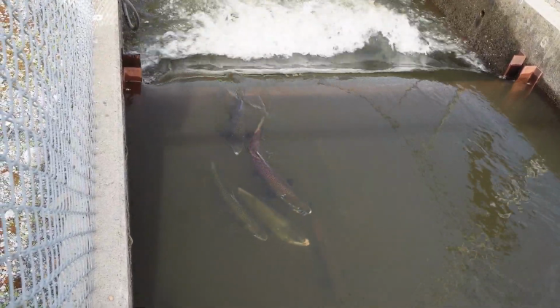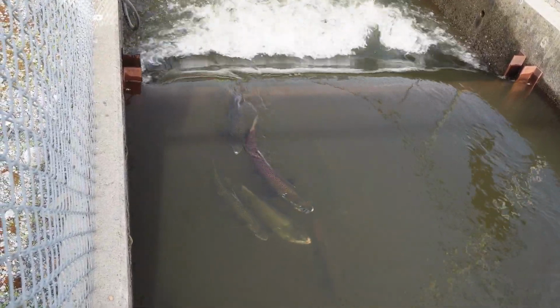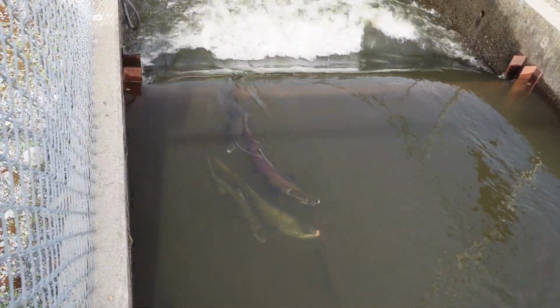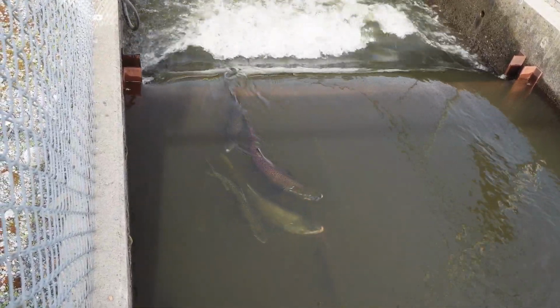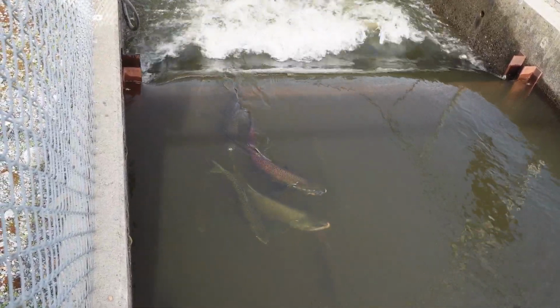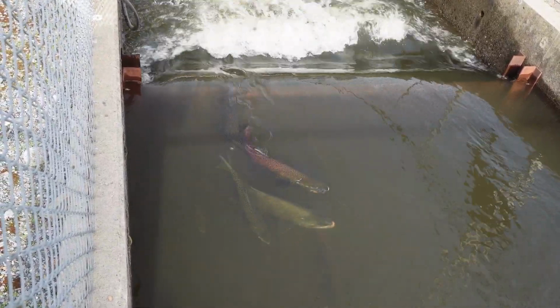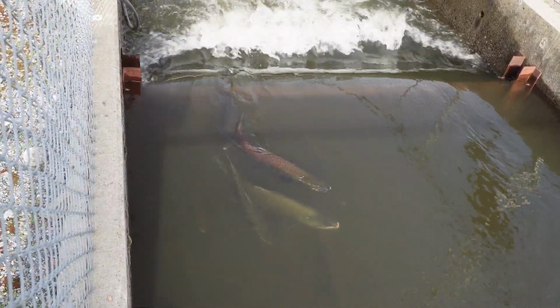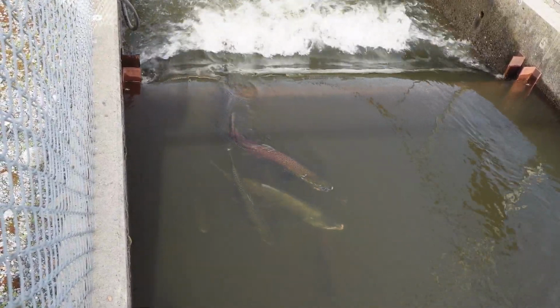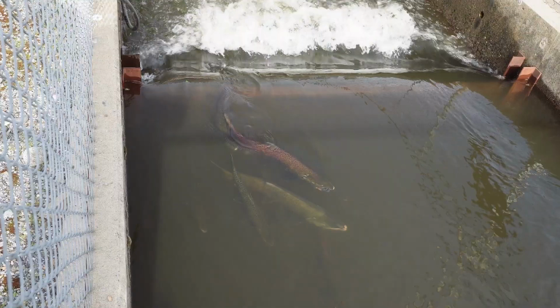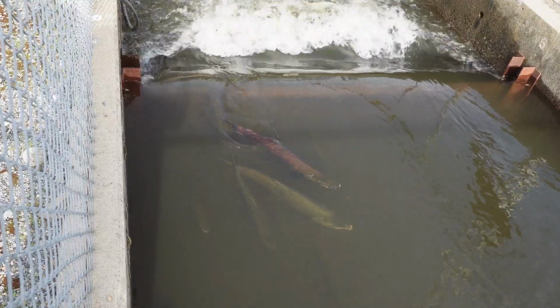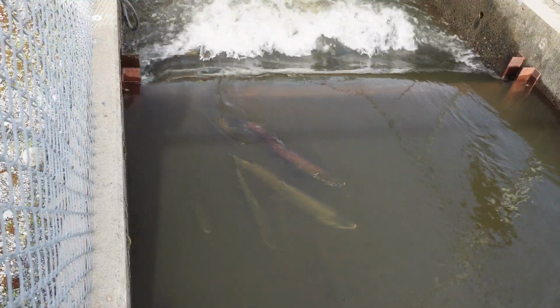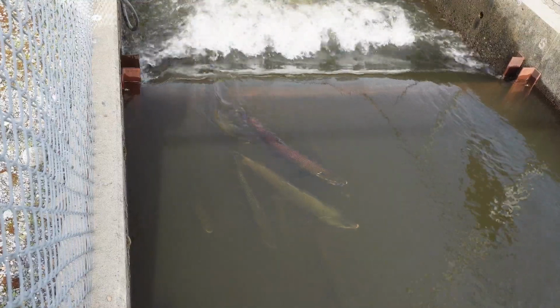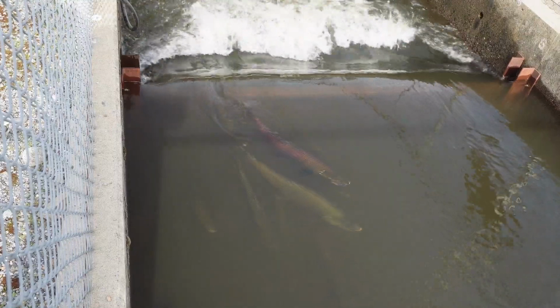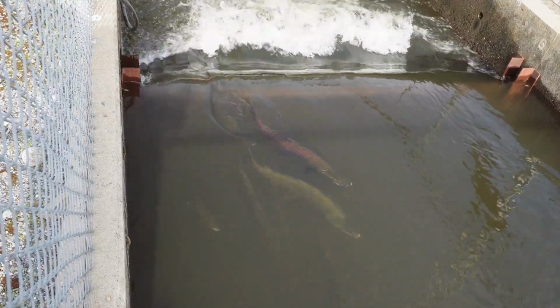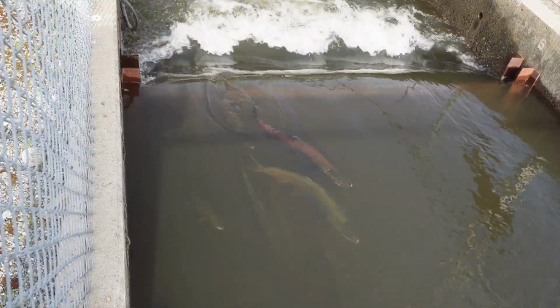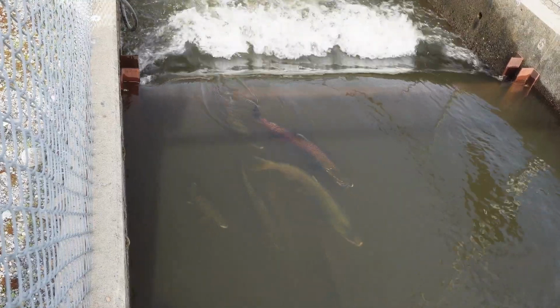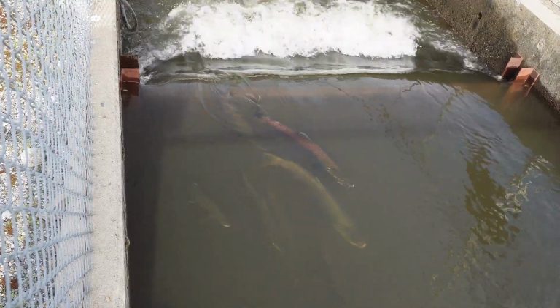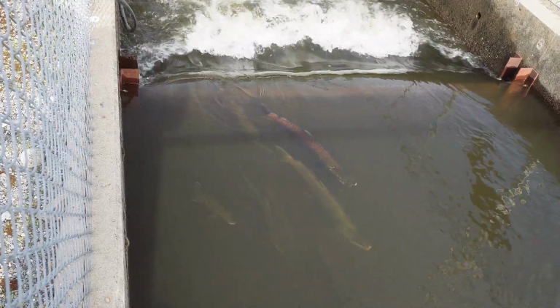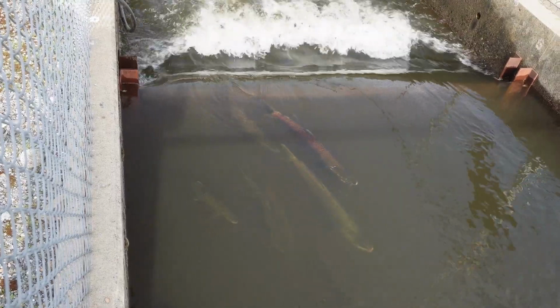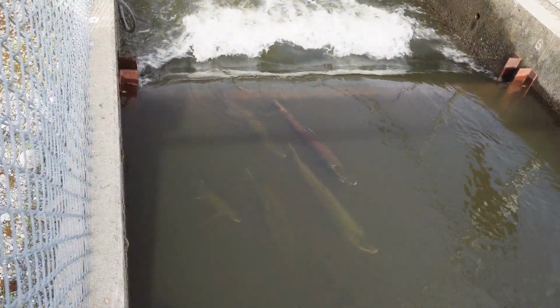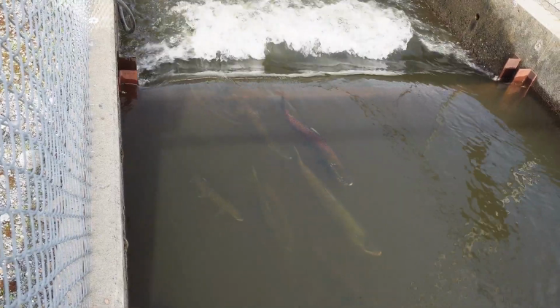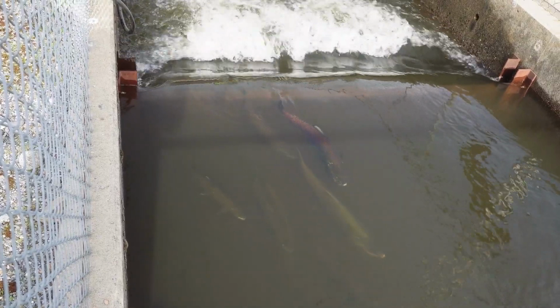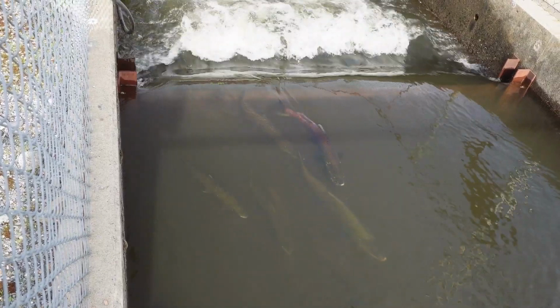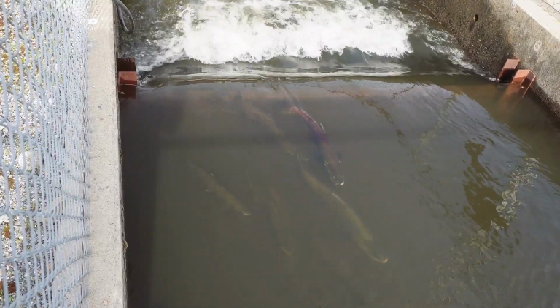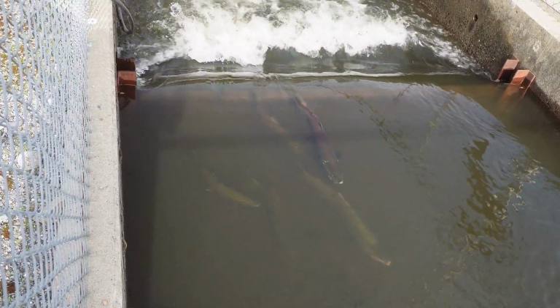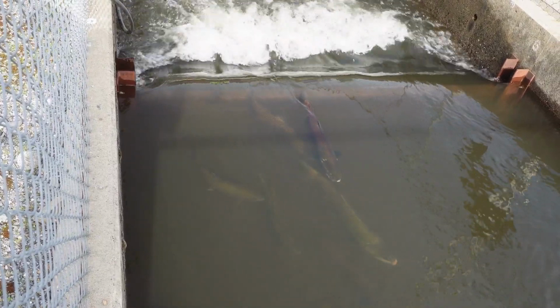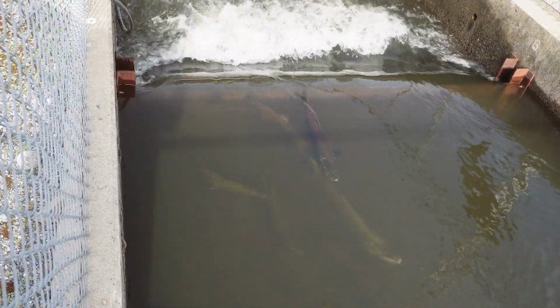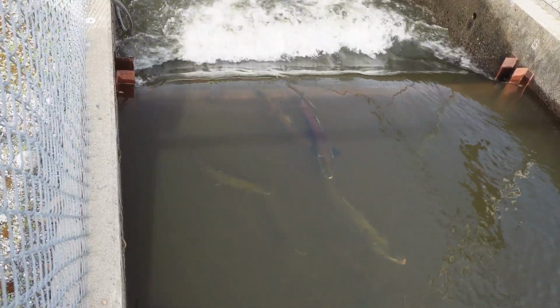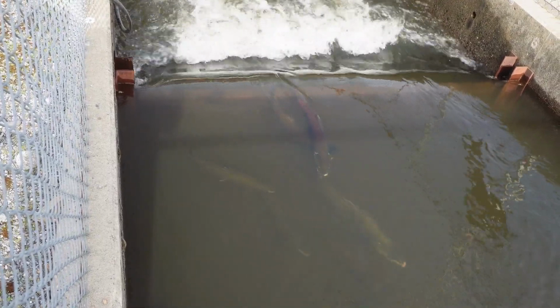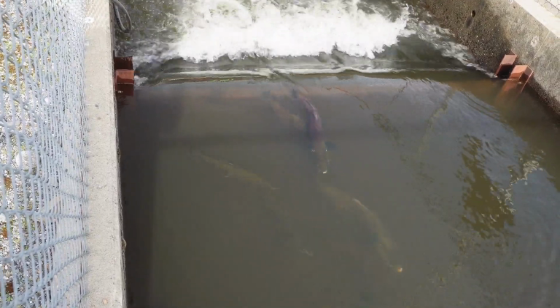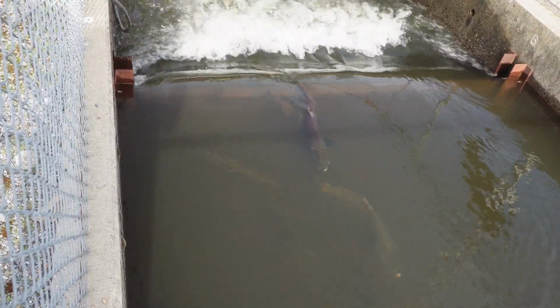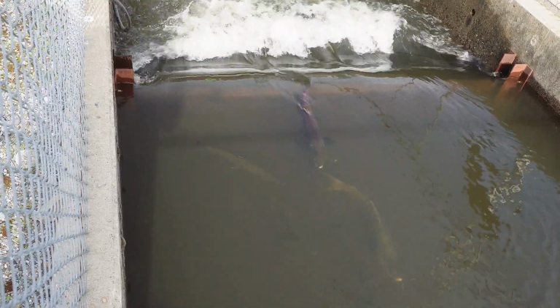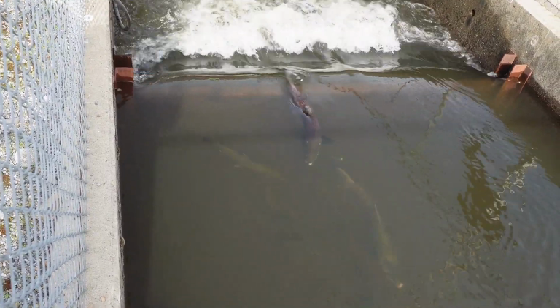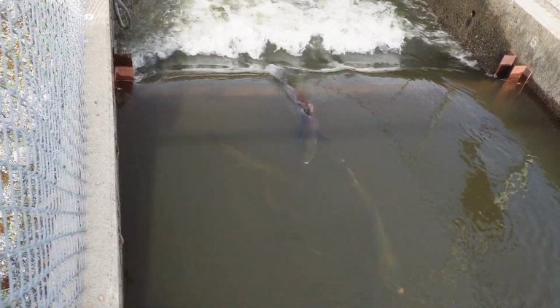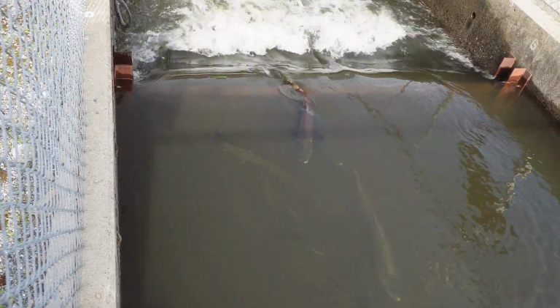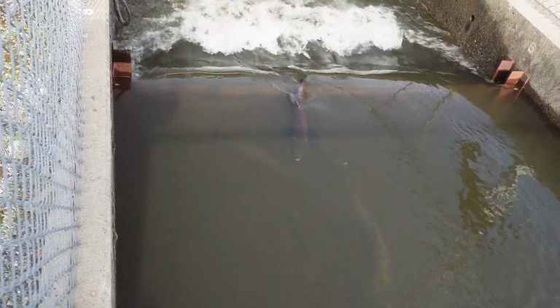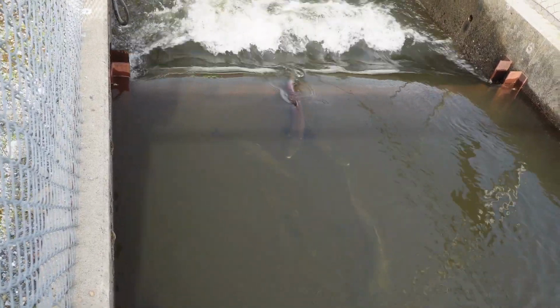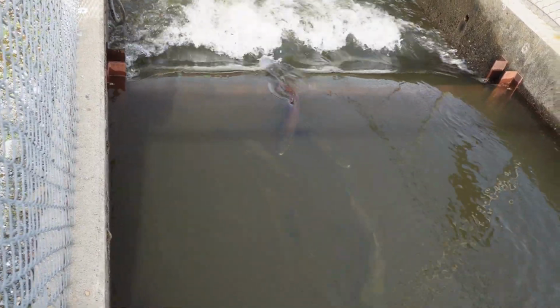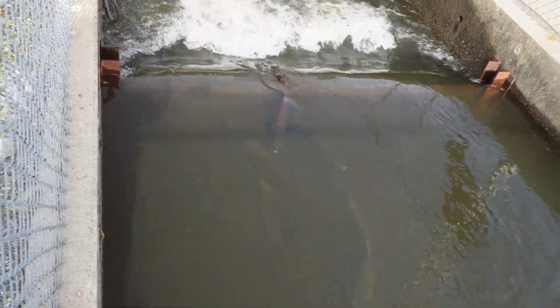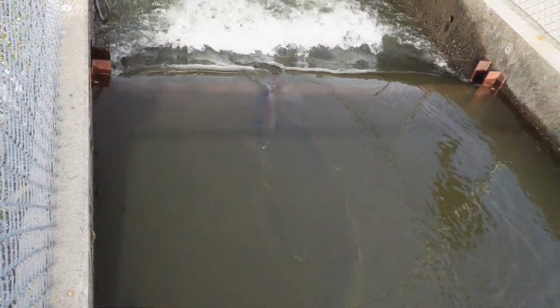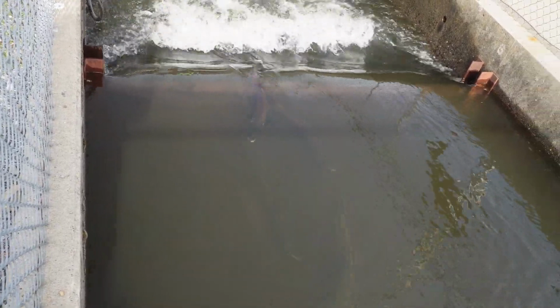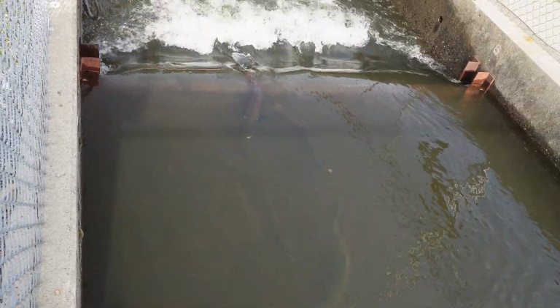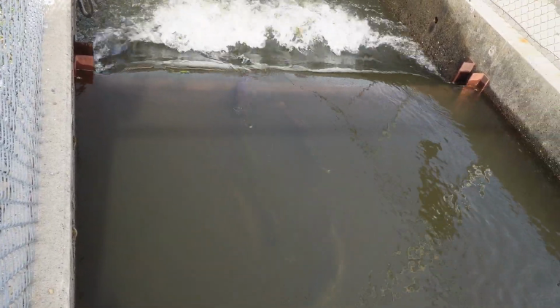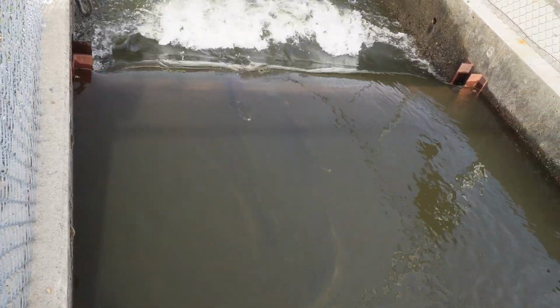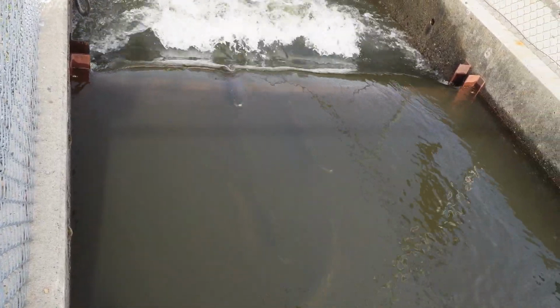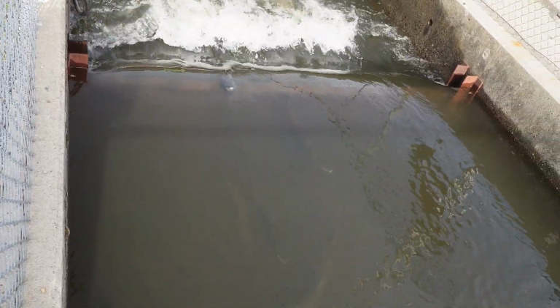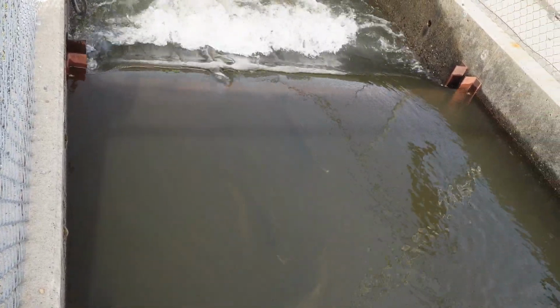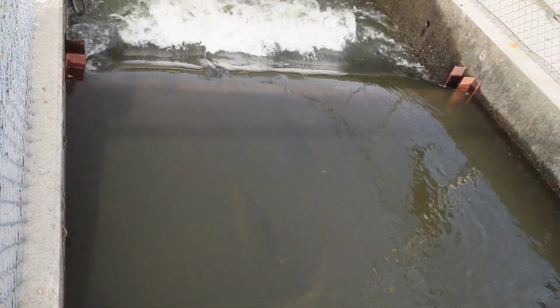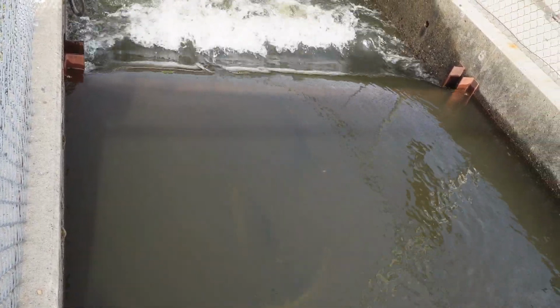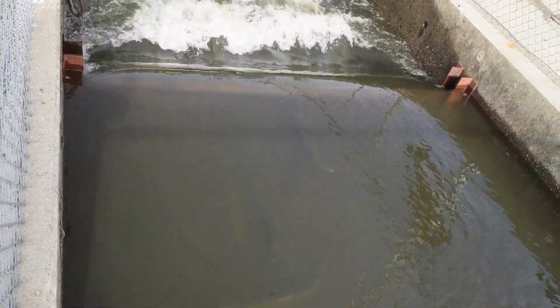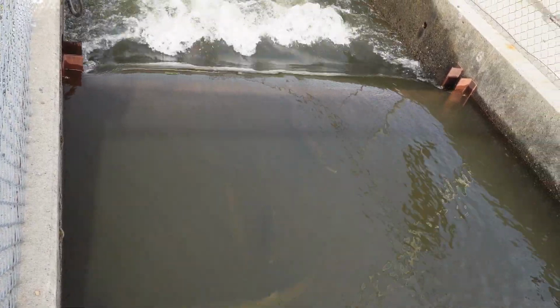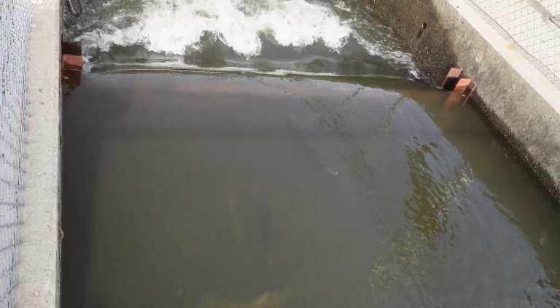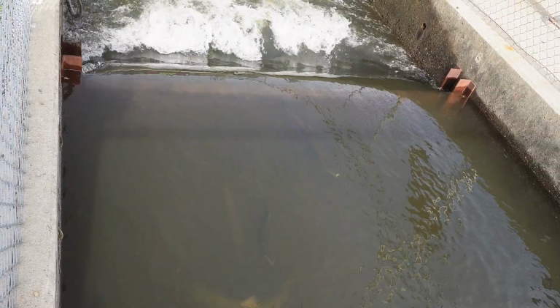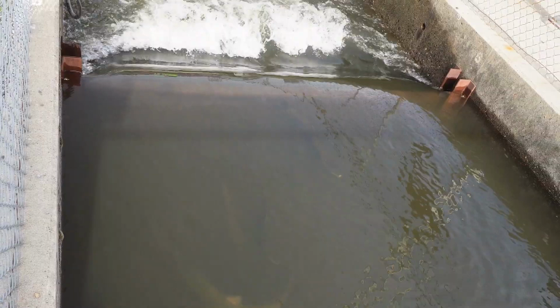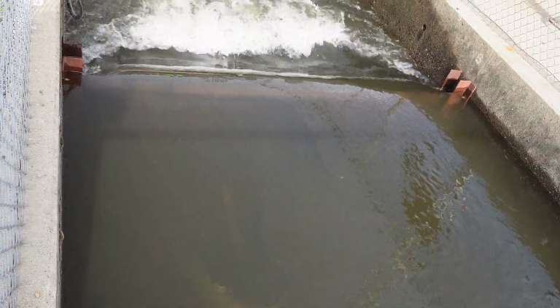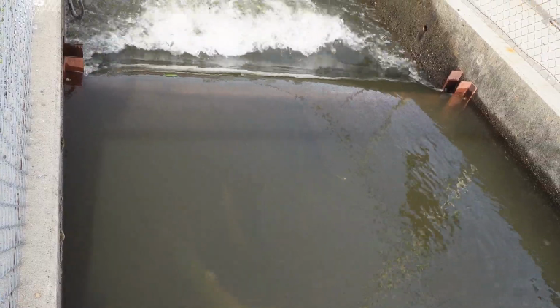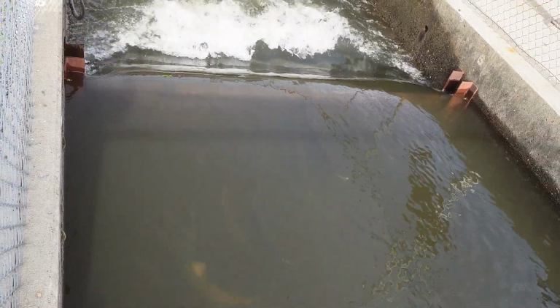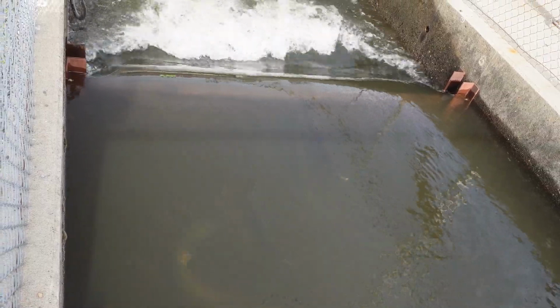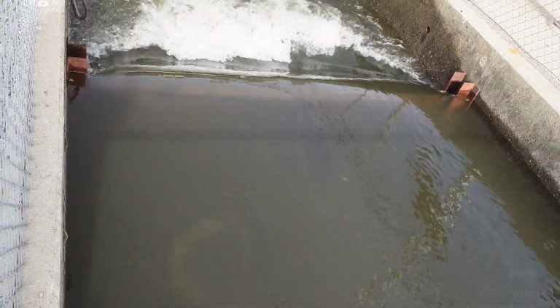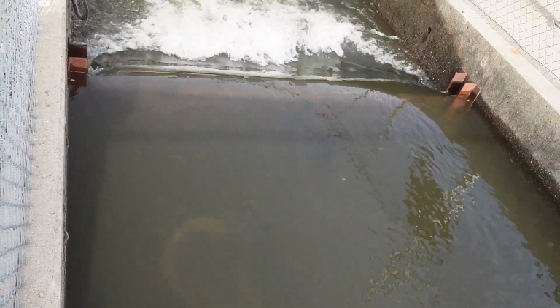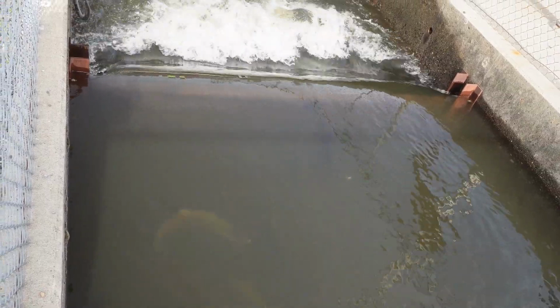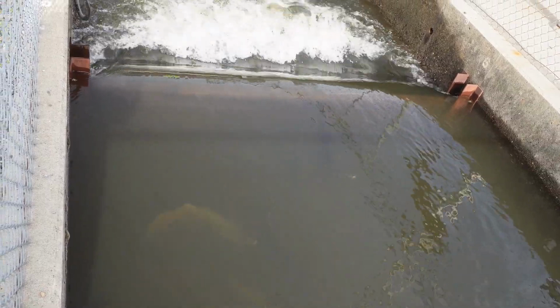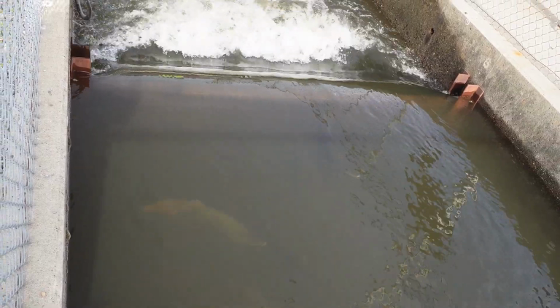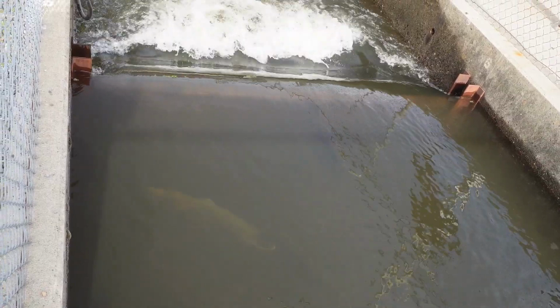For UC Davis Aquaculture and the California Department of Fish and Wildlife Nimbus Fish Hatchery, I'm Dr. Jackson Gross.